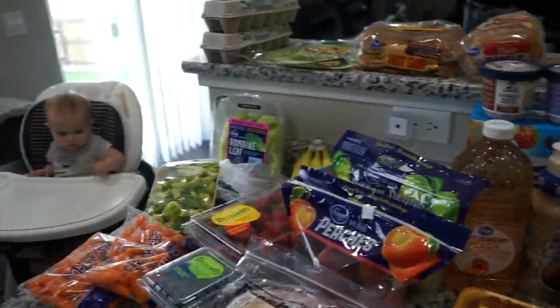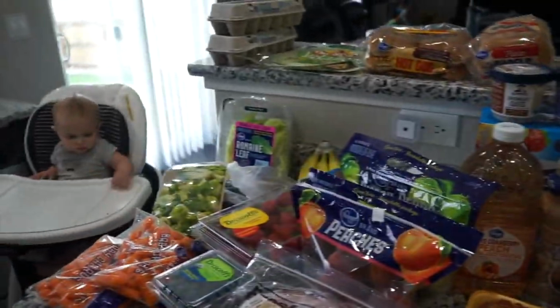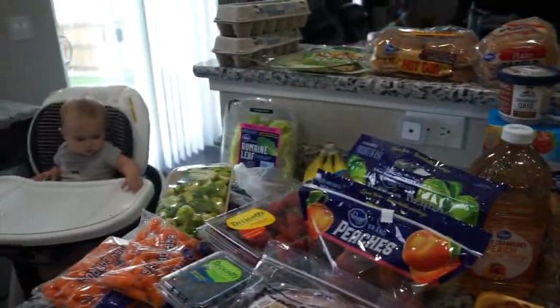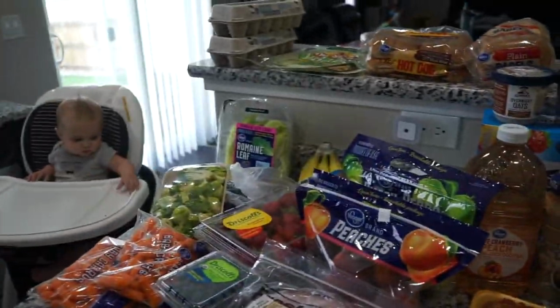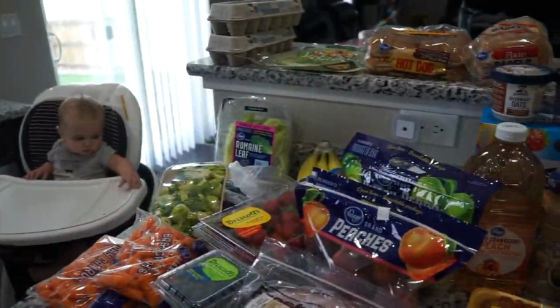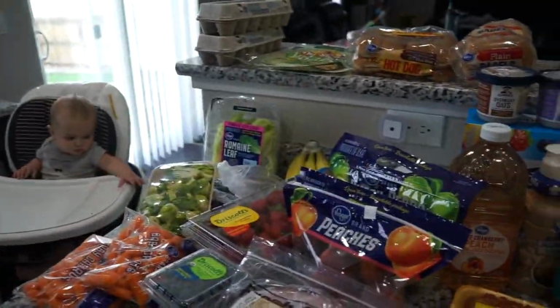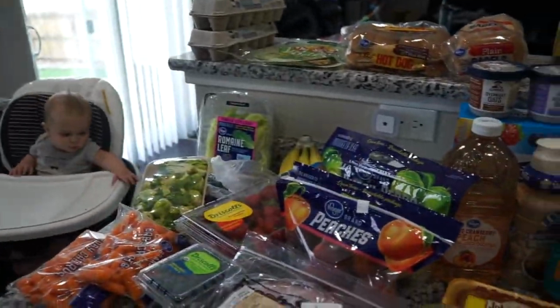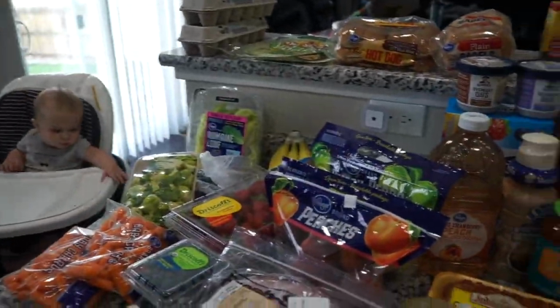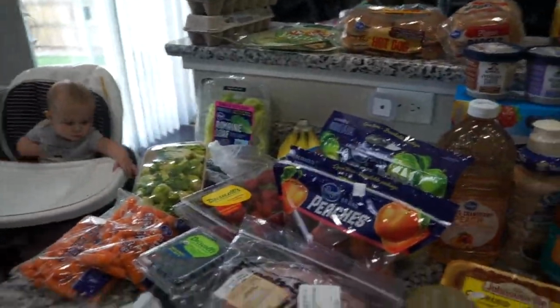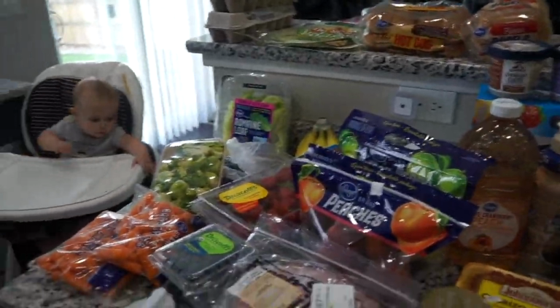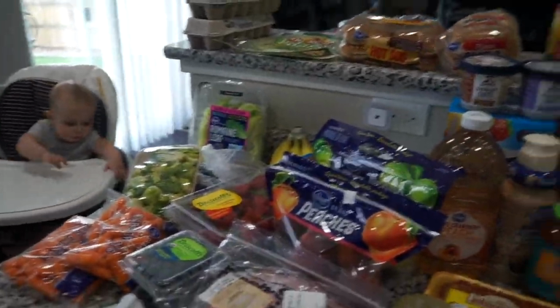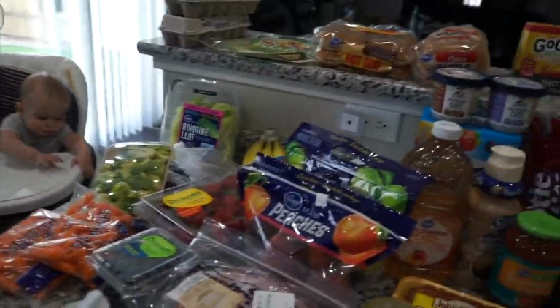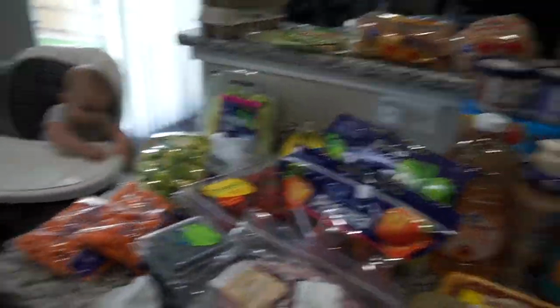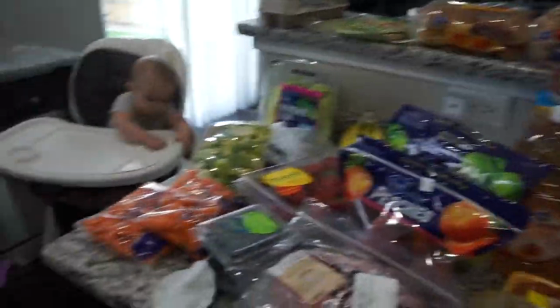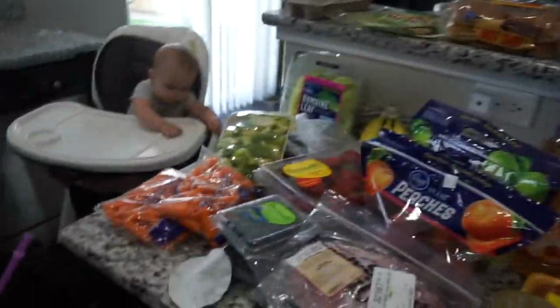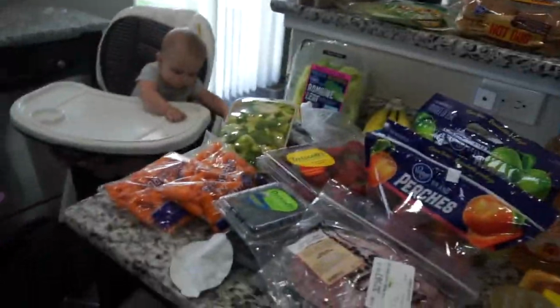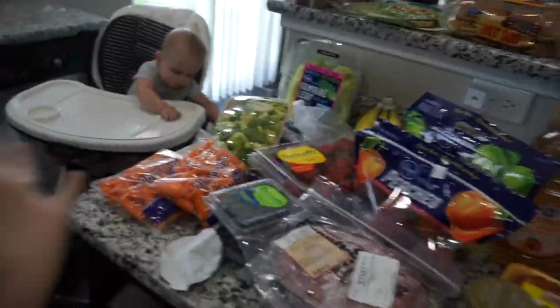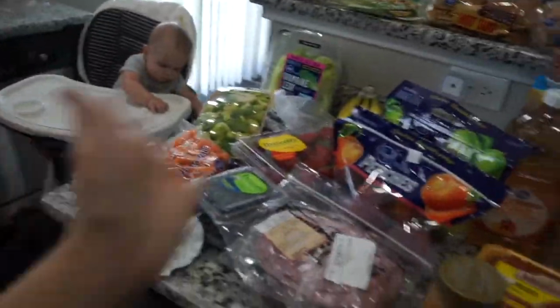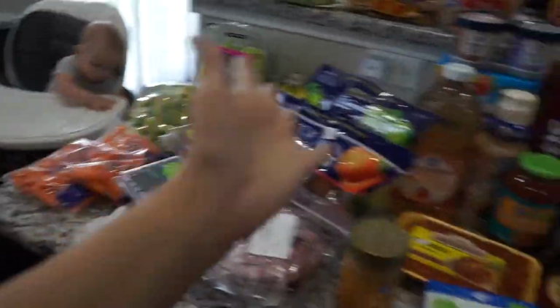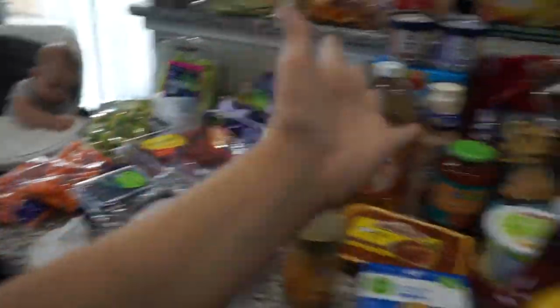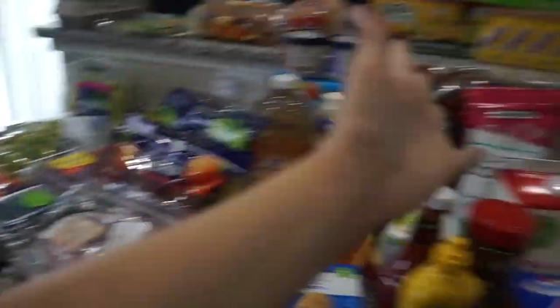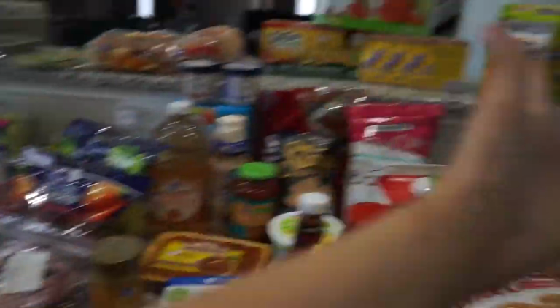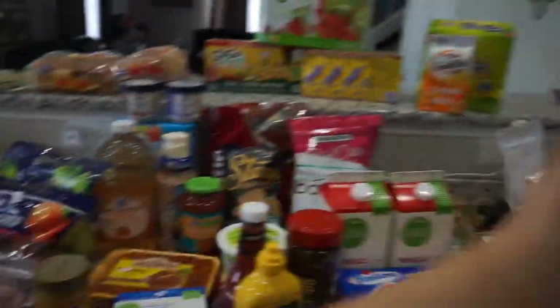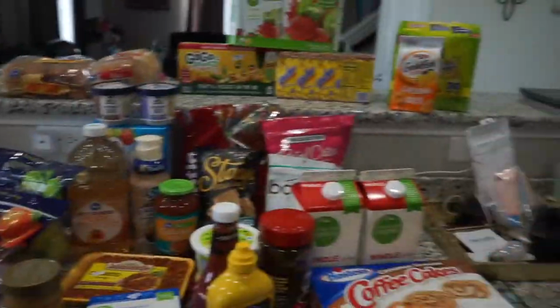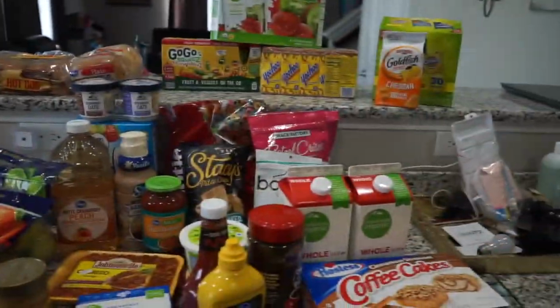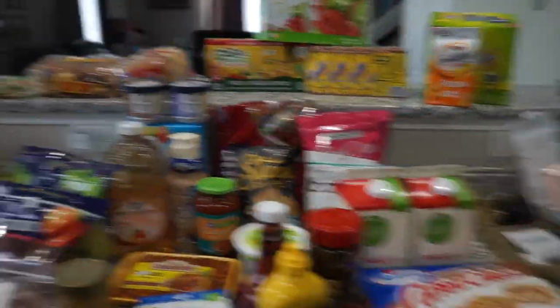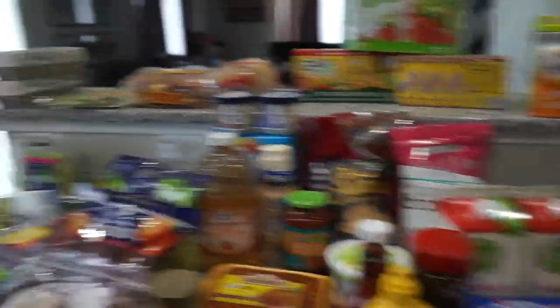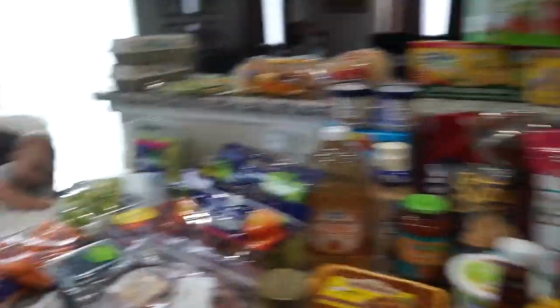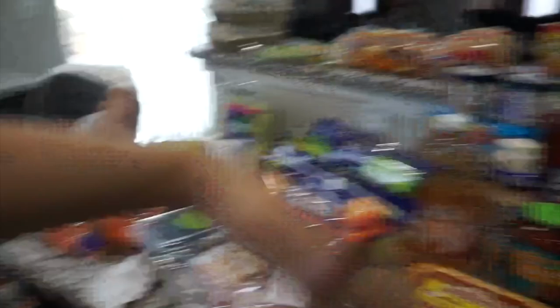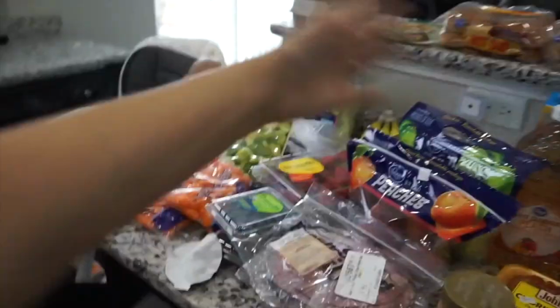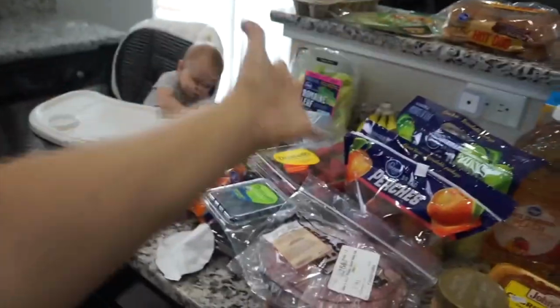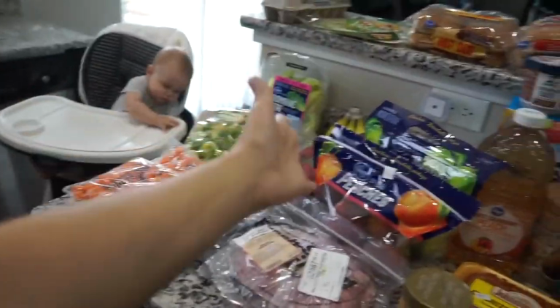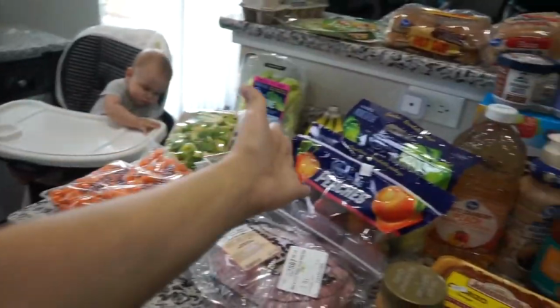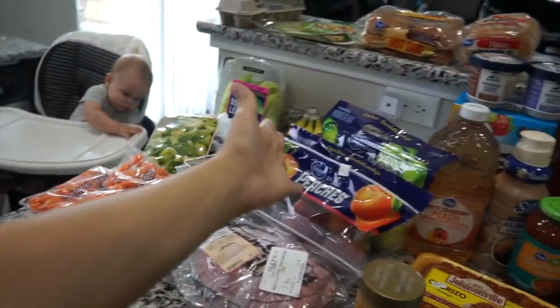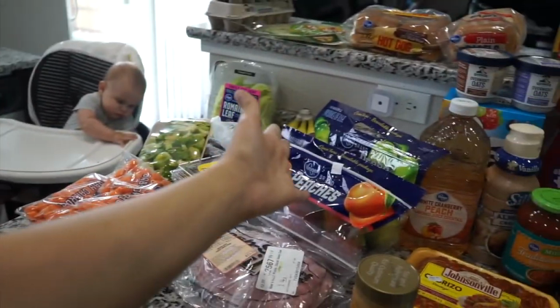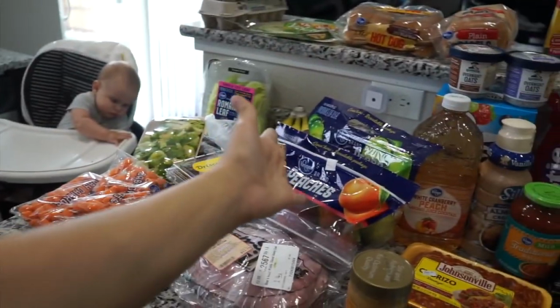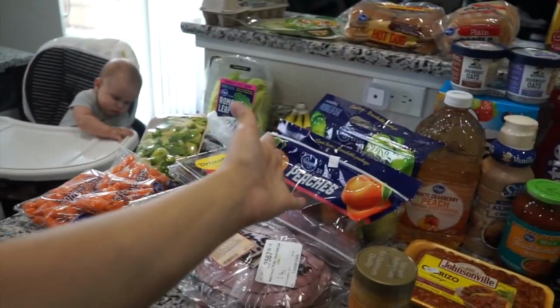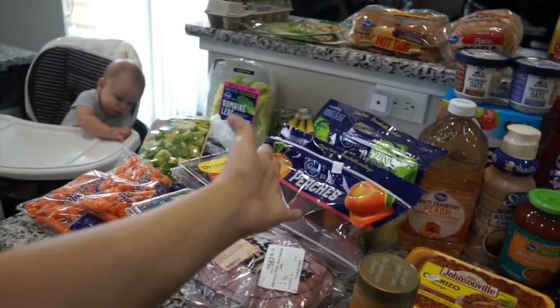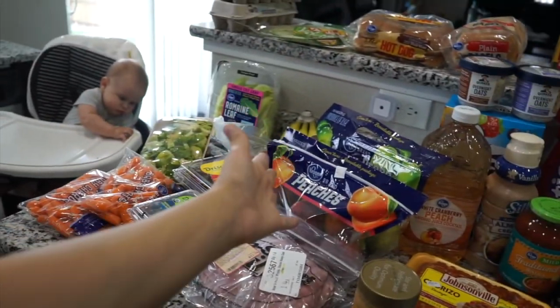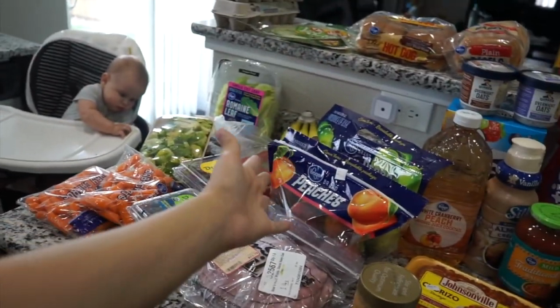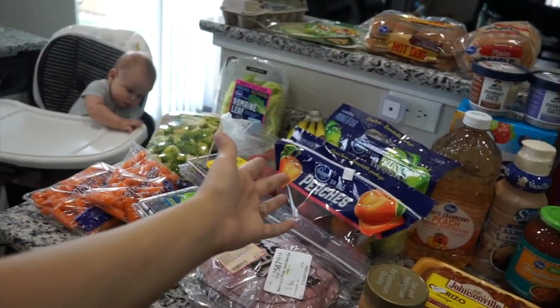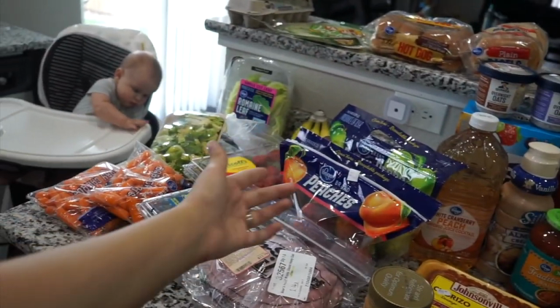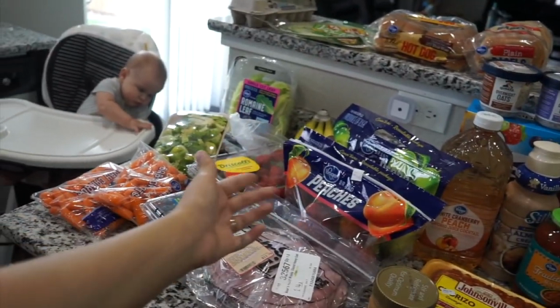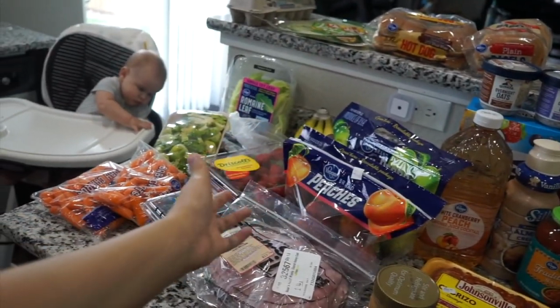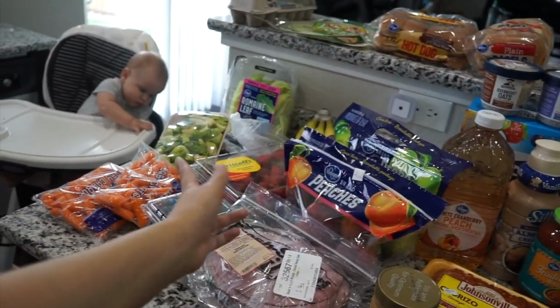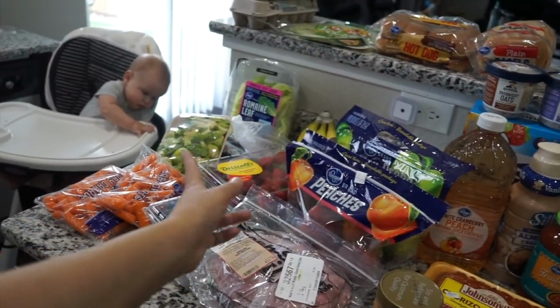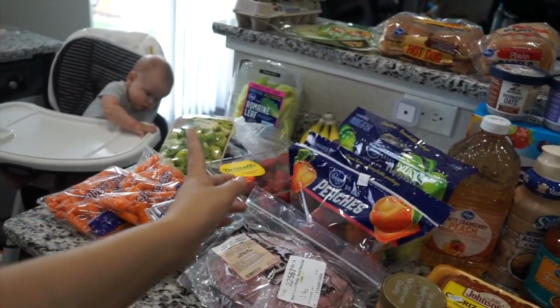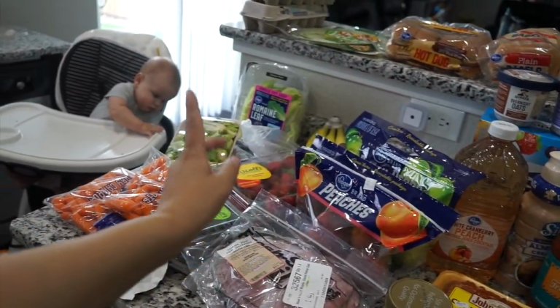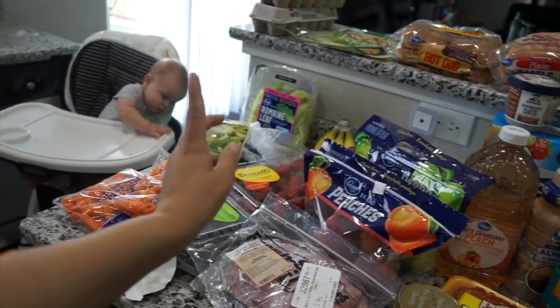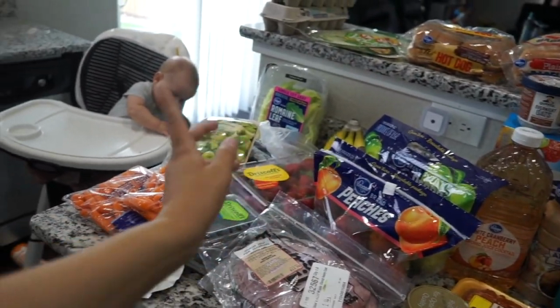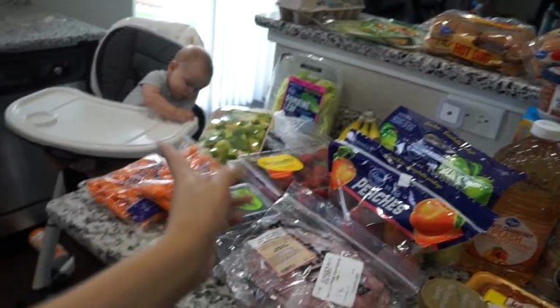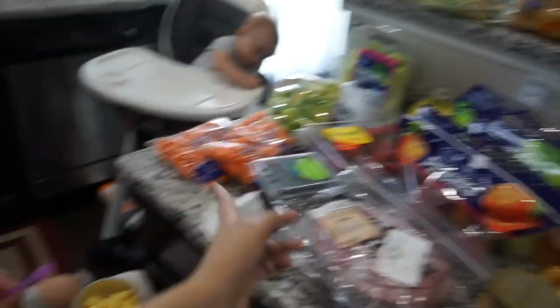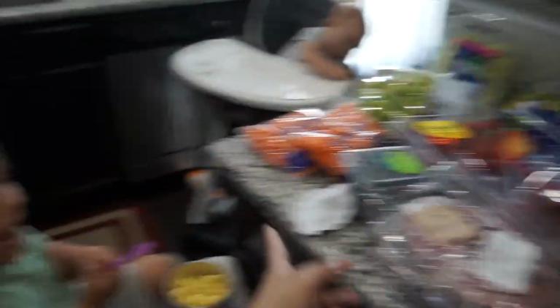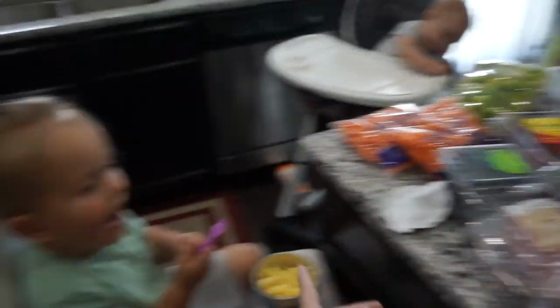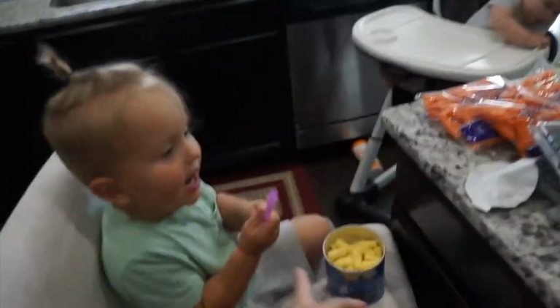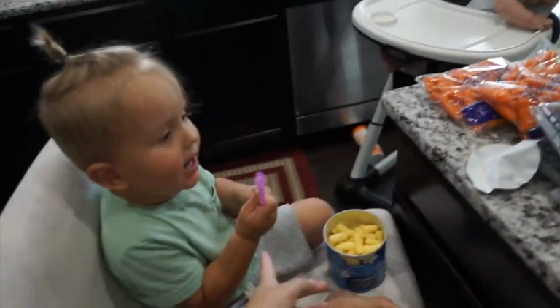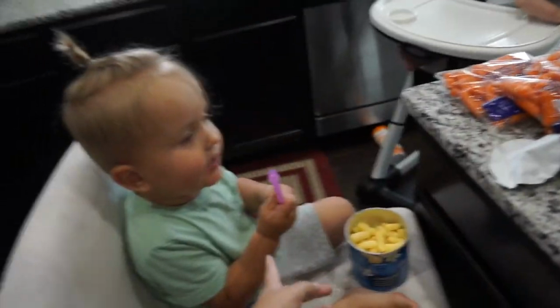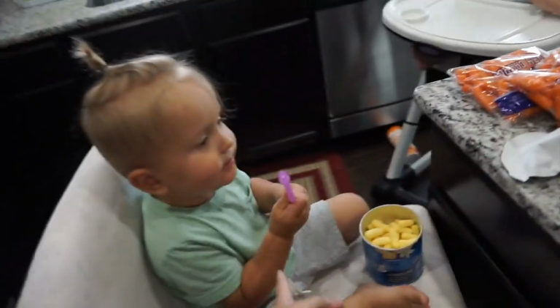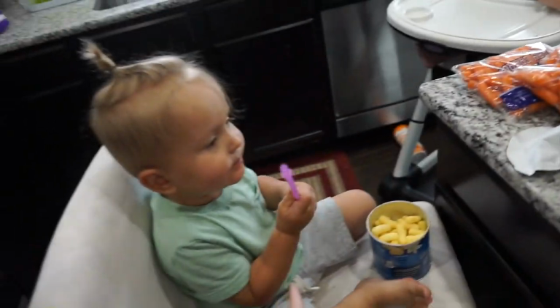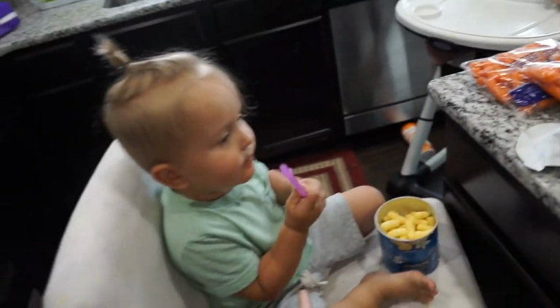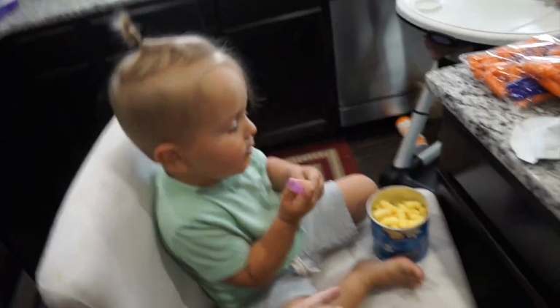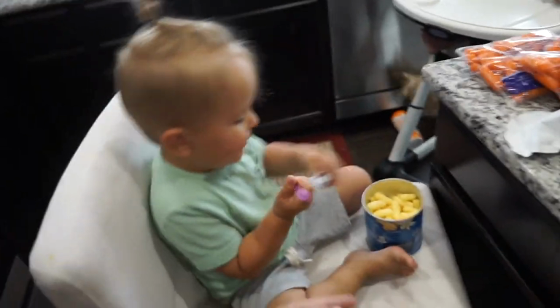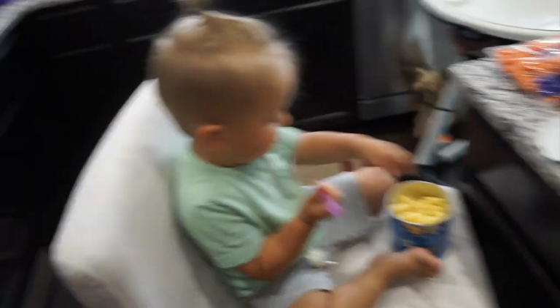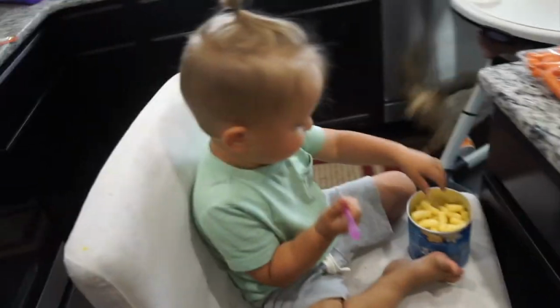And yeah, that's all I have for you guys. So I hope you guys like this grocery haul. I got to give this kid a juice box. See you guys in the next one!